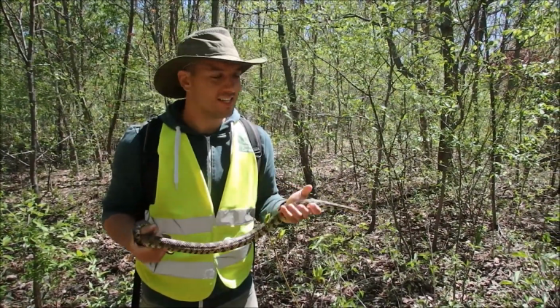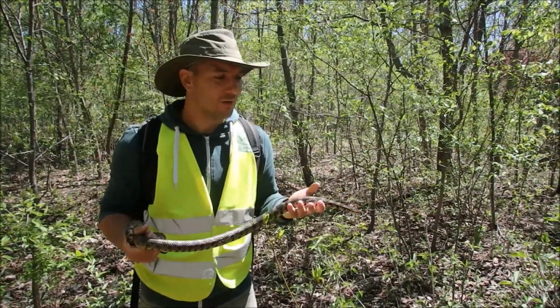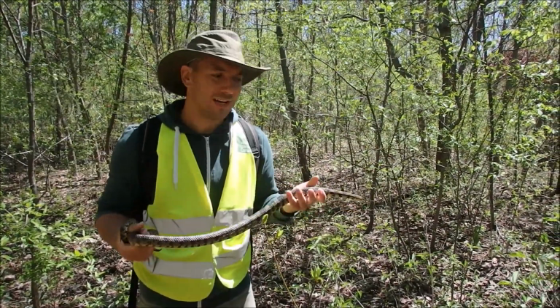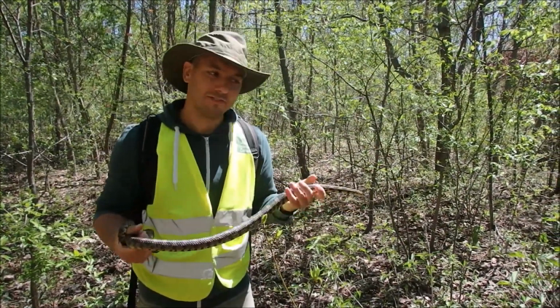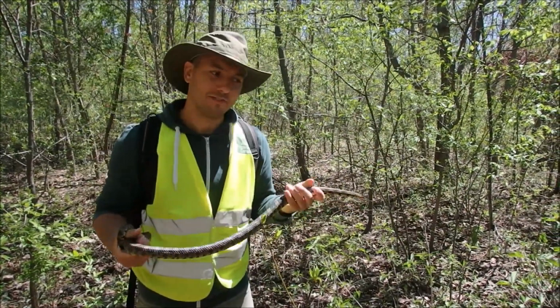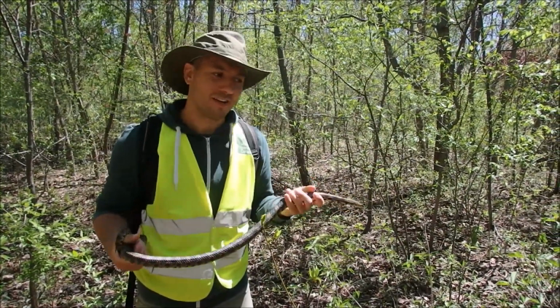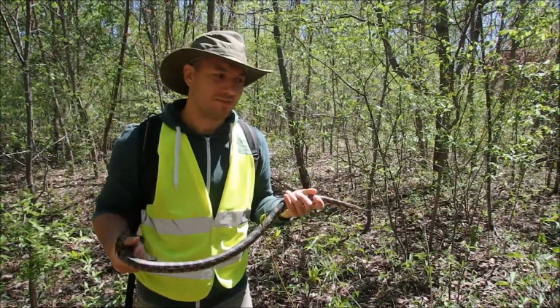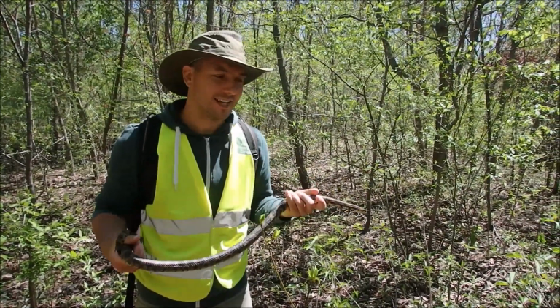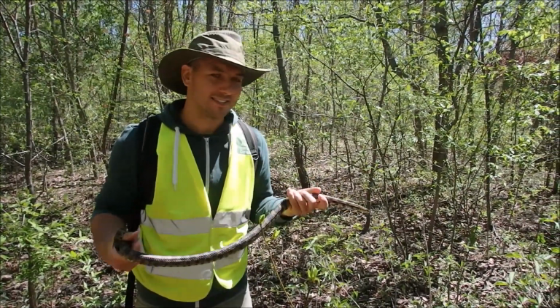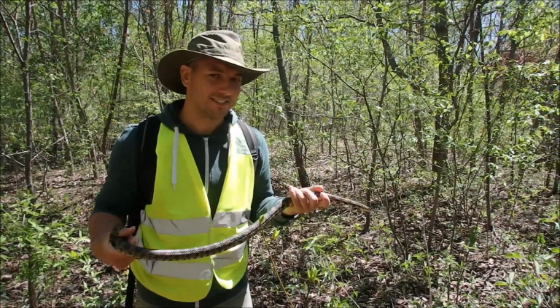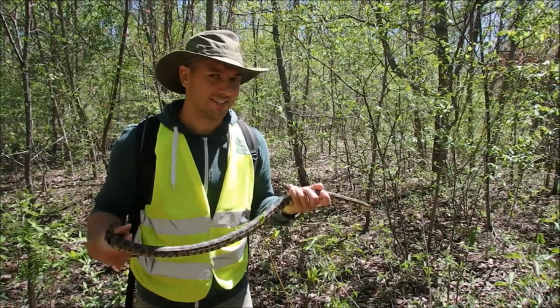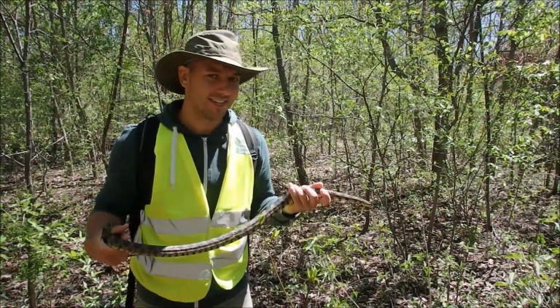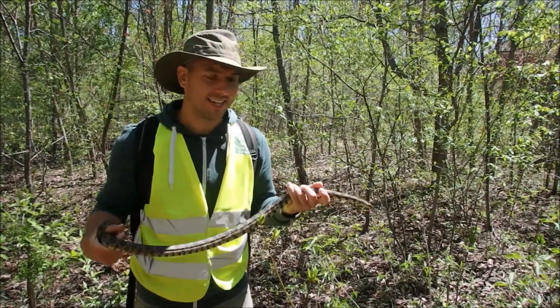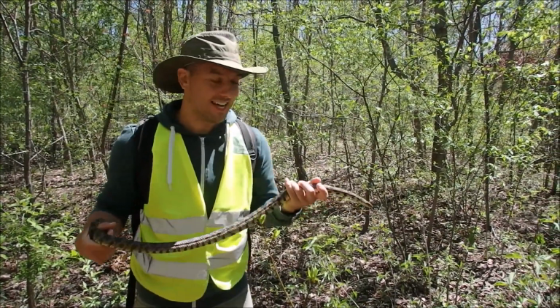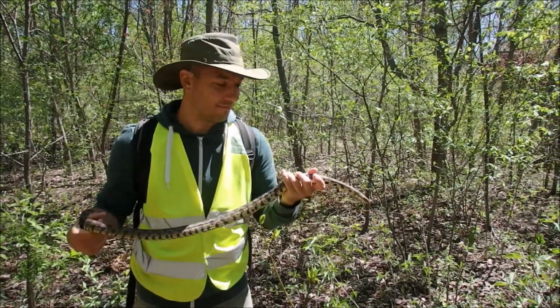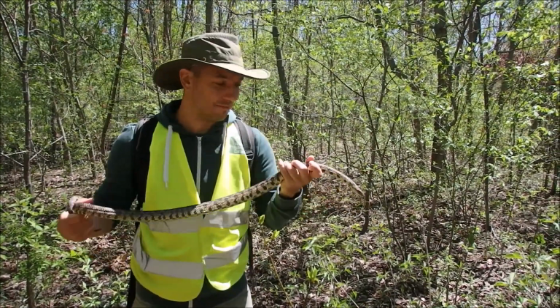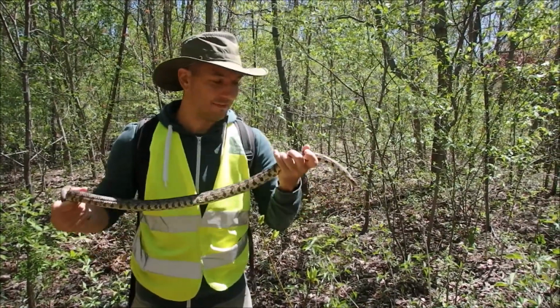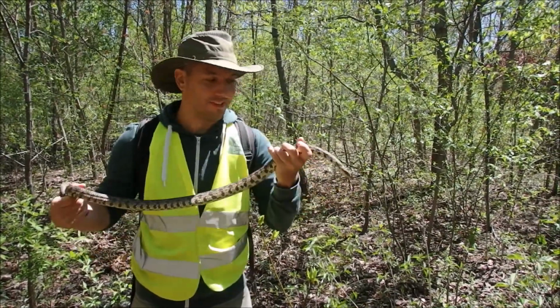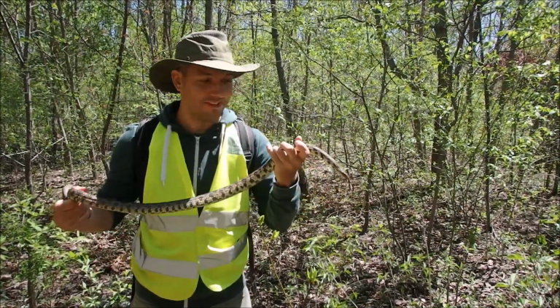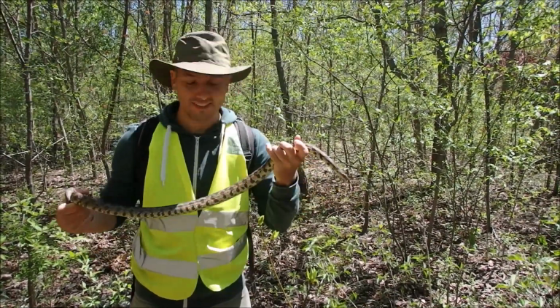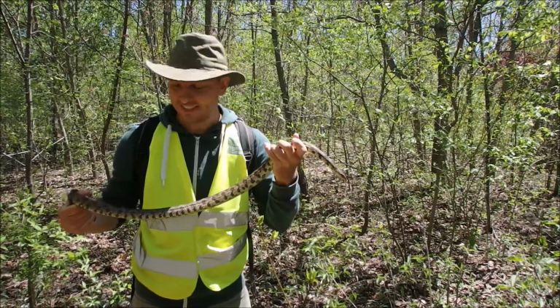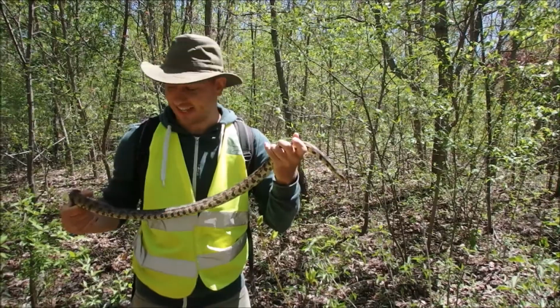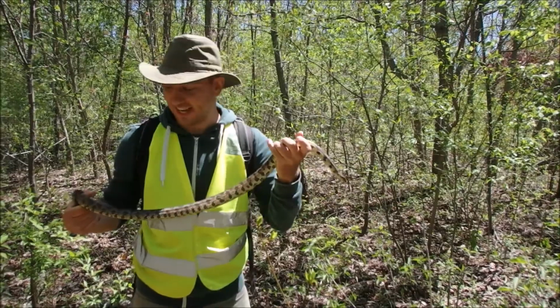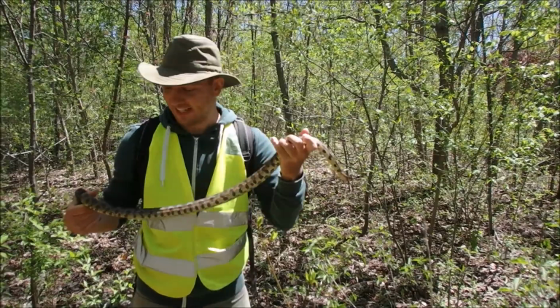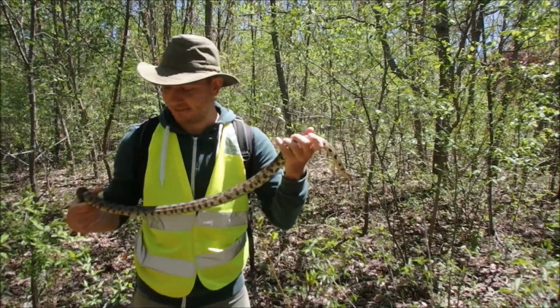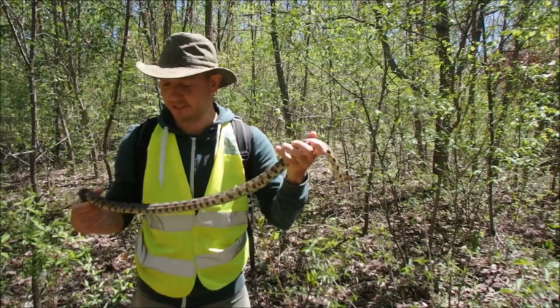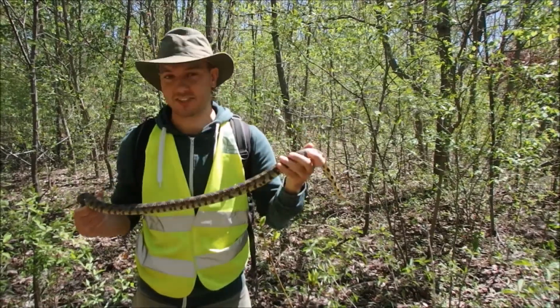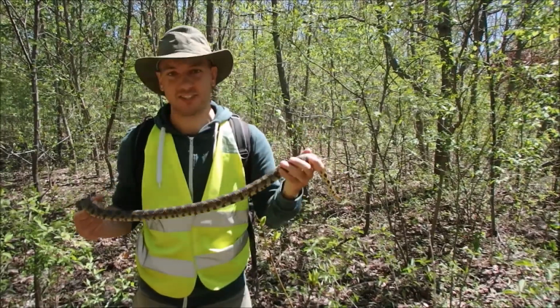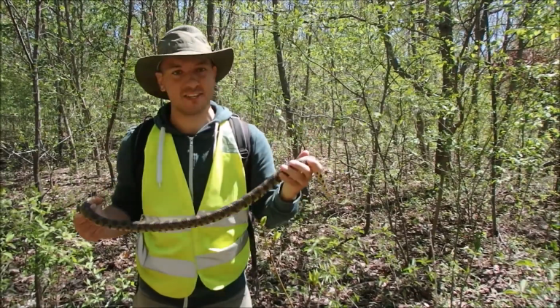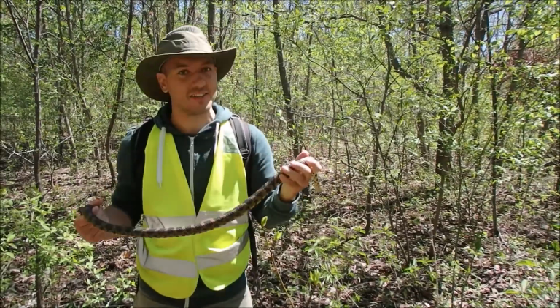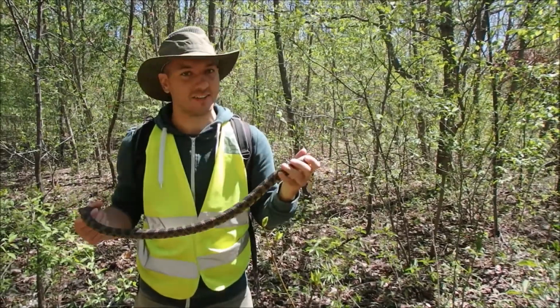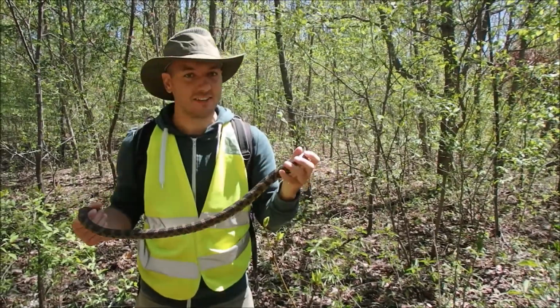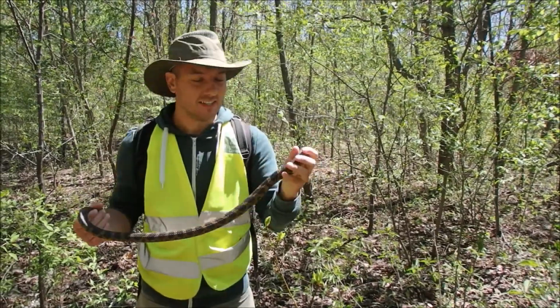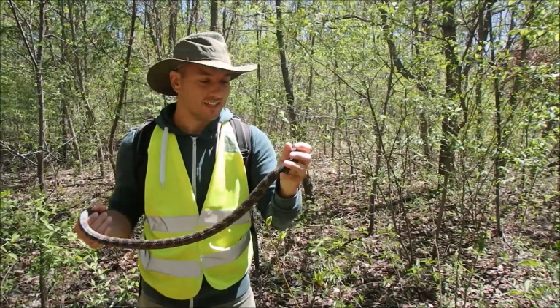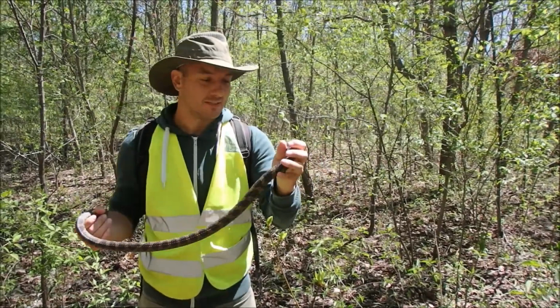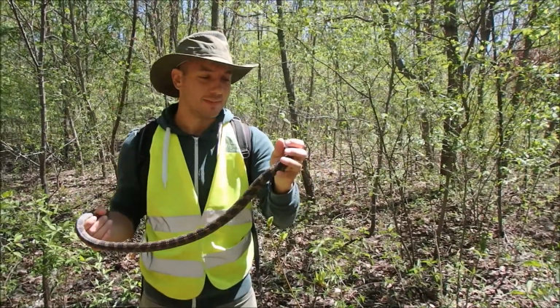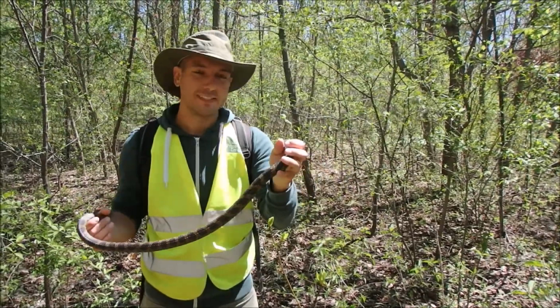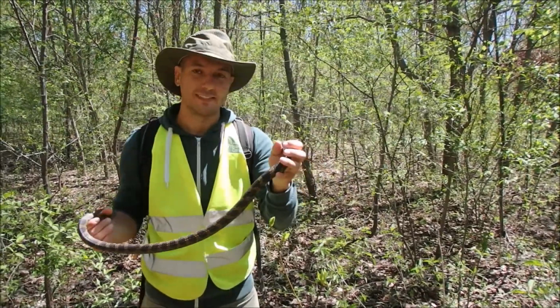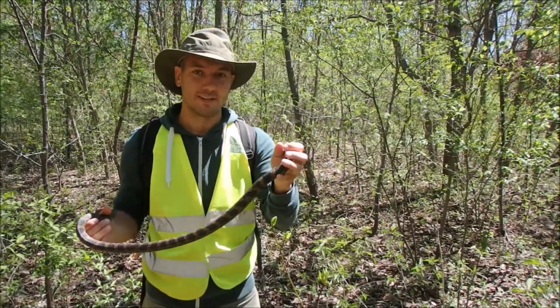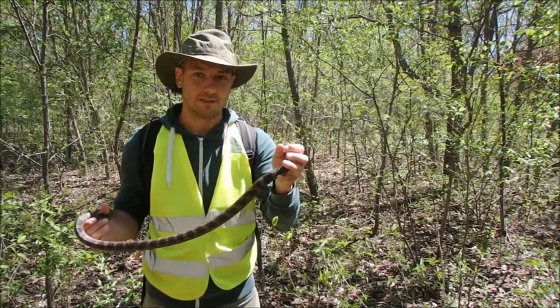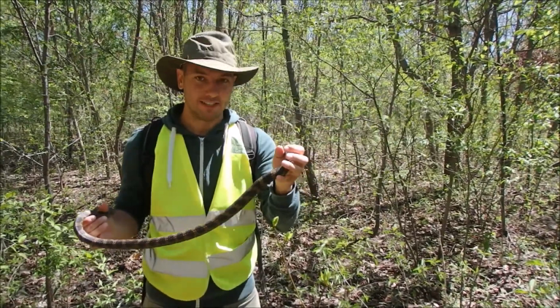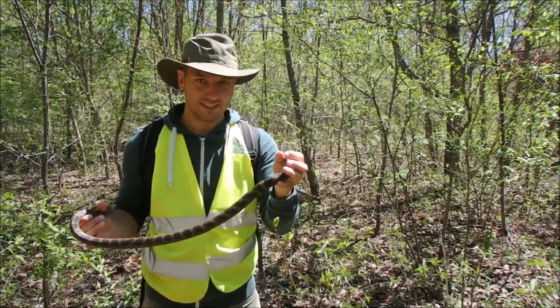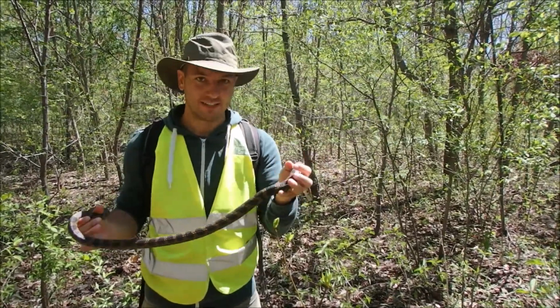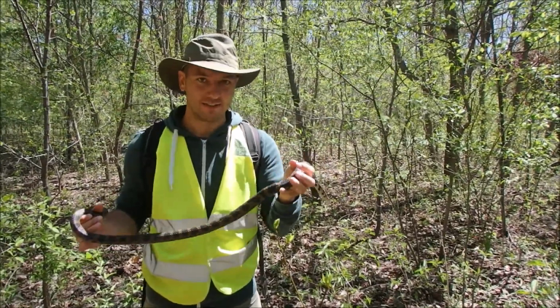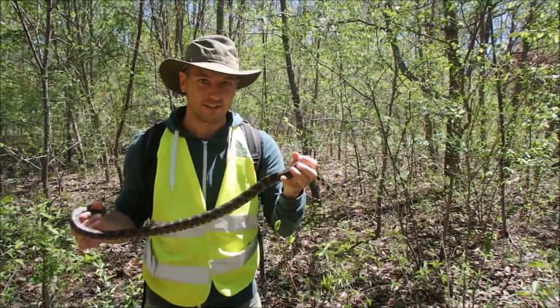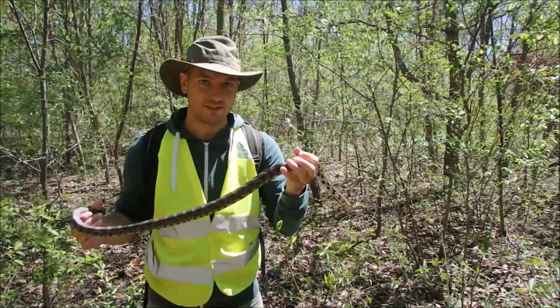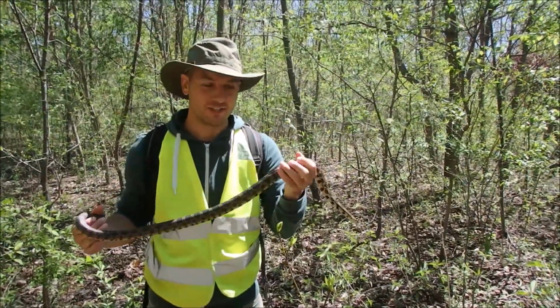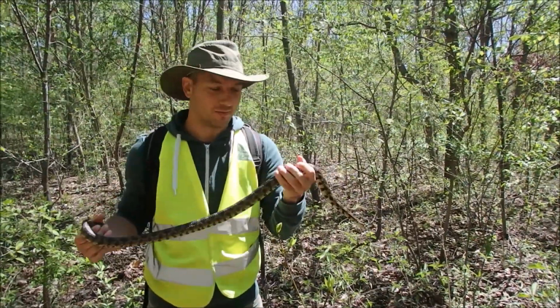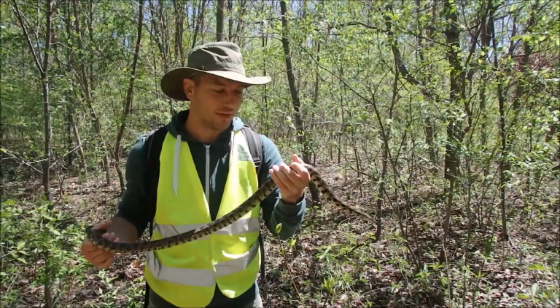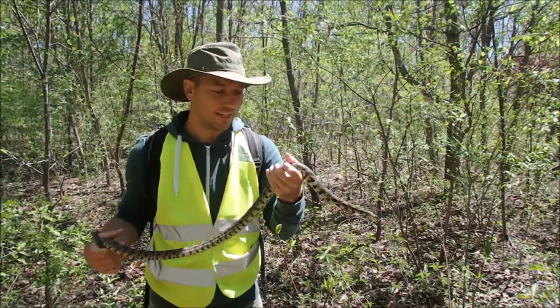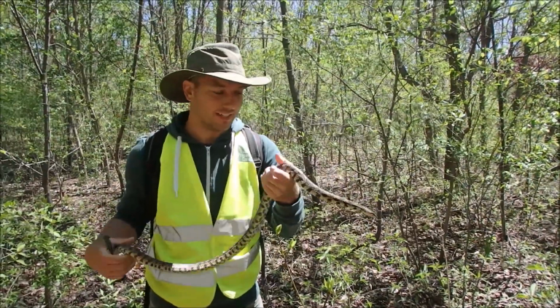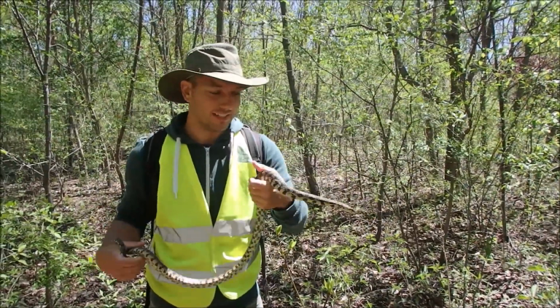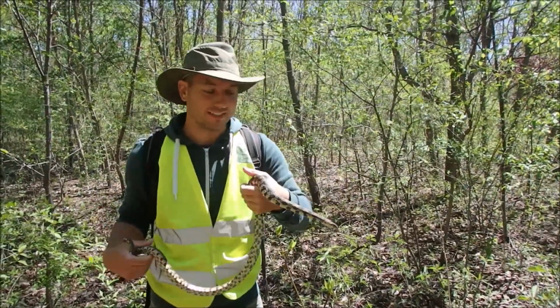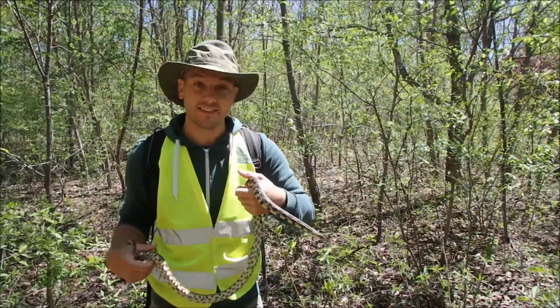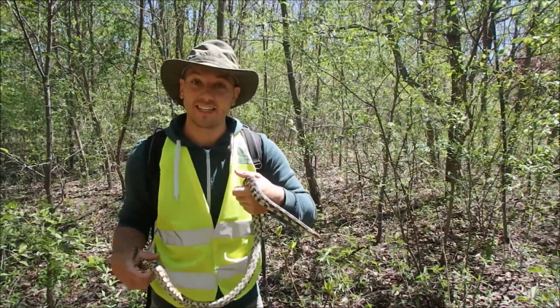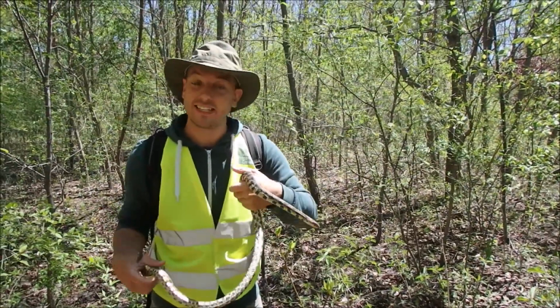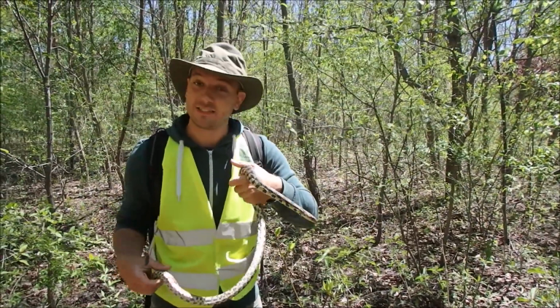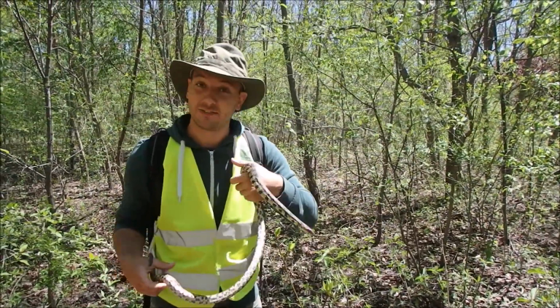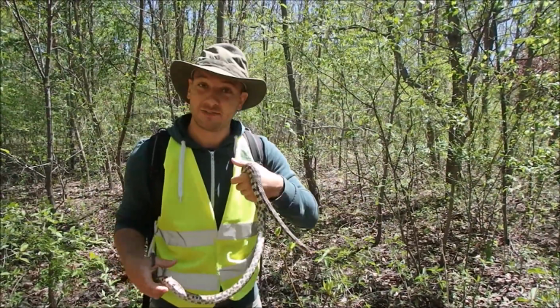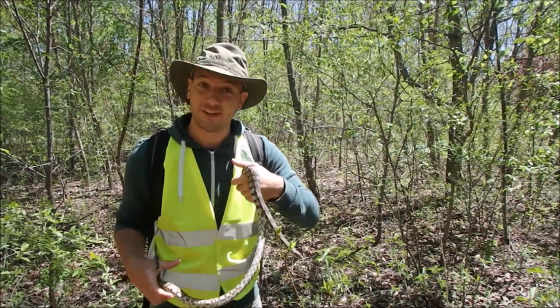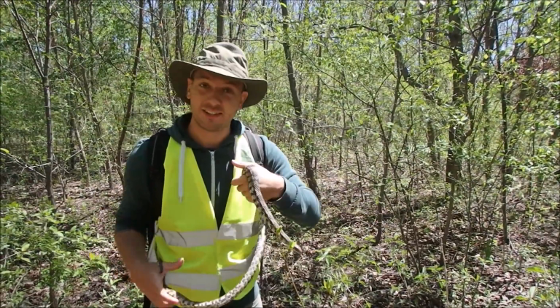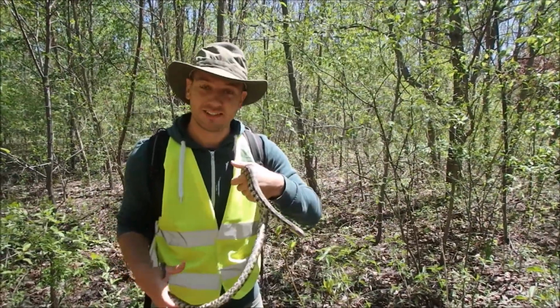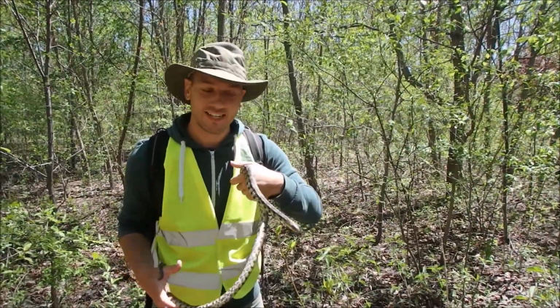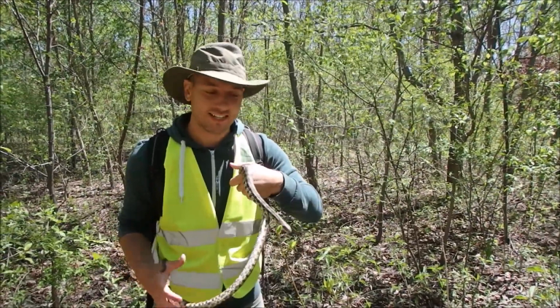We haven't found a Massasauga yet, but we found this guy, which is another species at risk here in the Ojibwe. It's the Eastern Fox Snake.